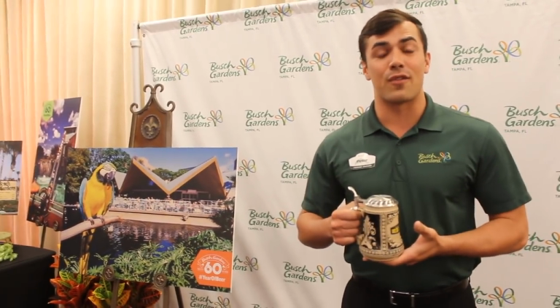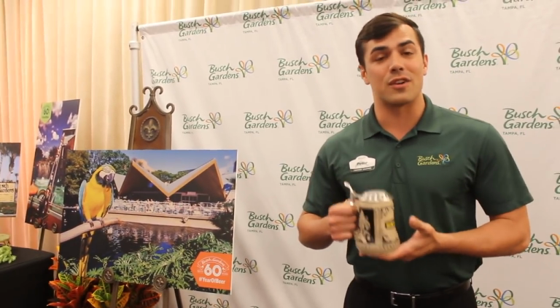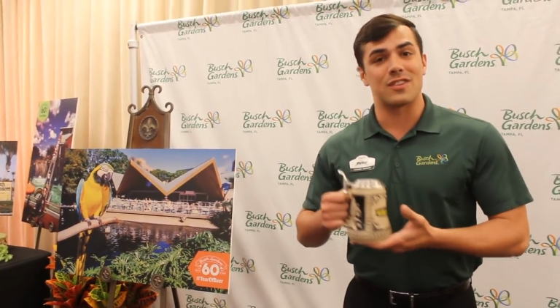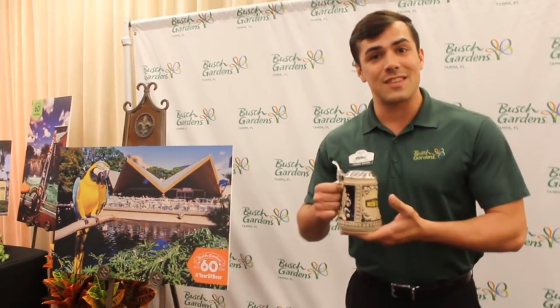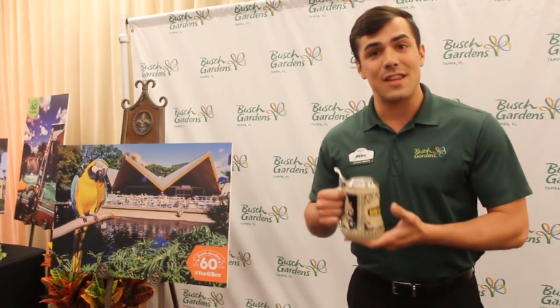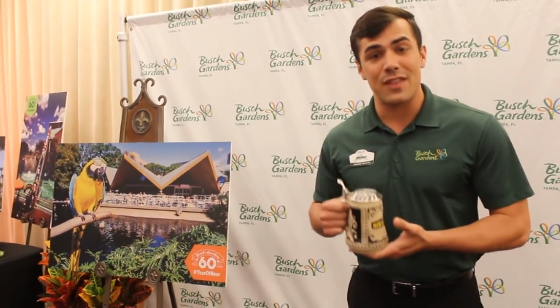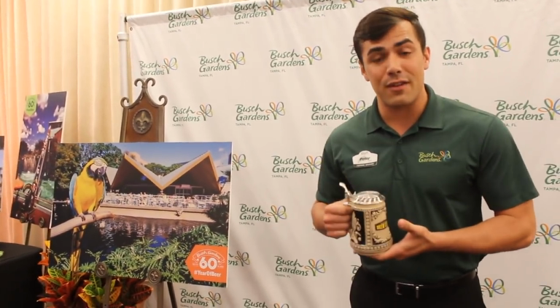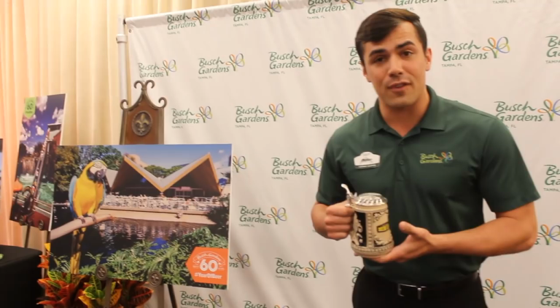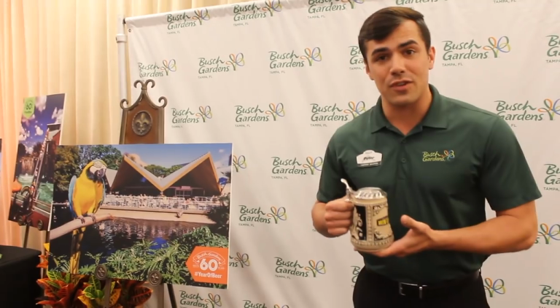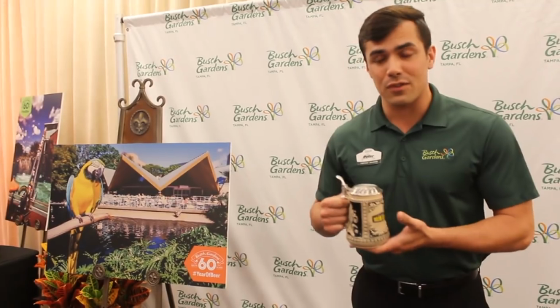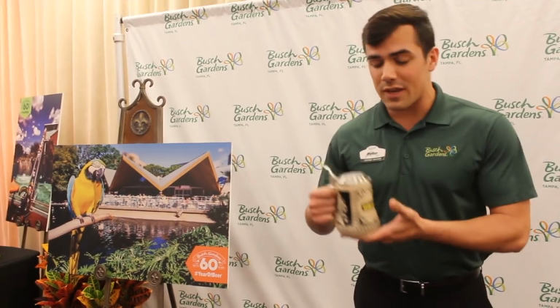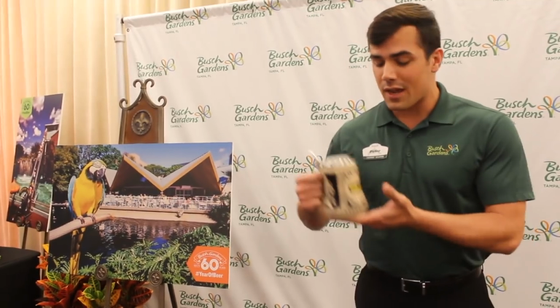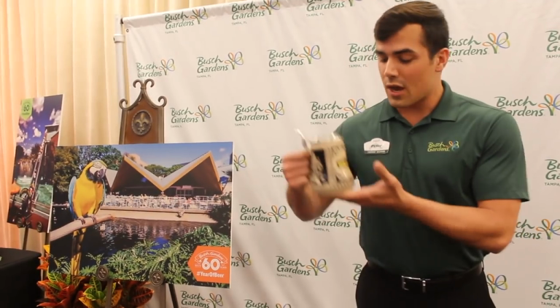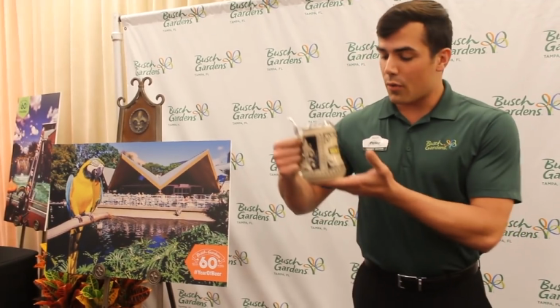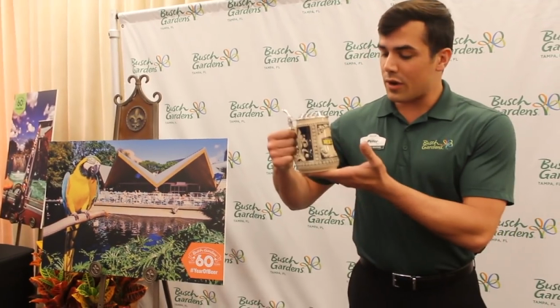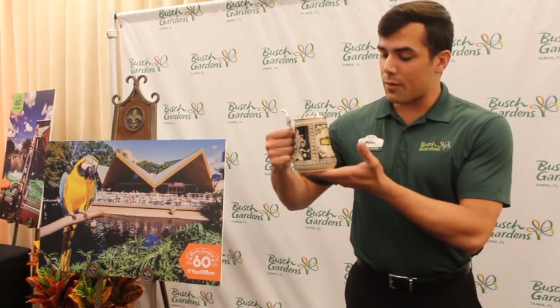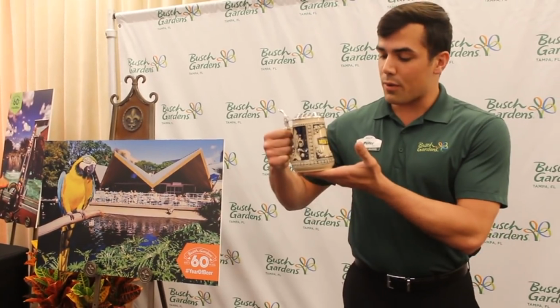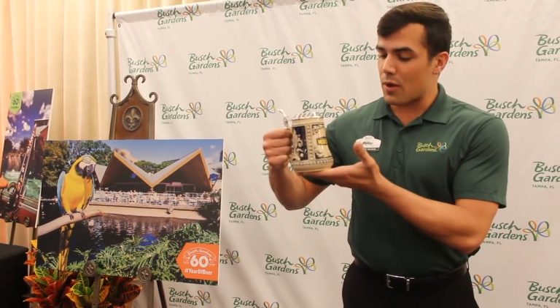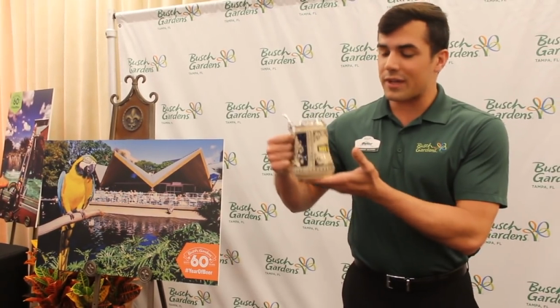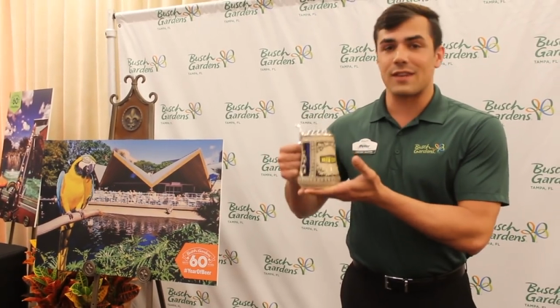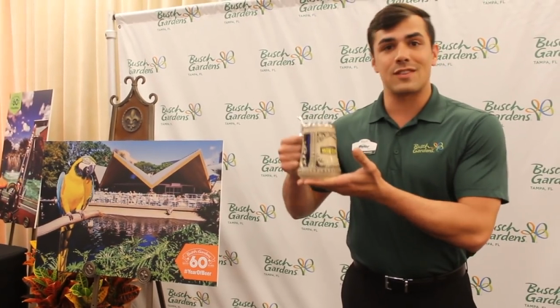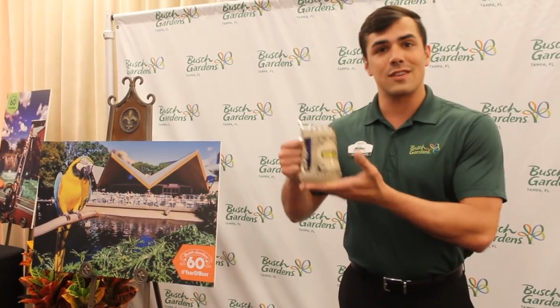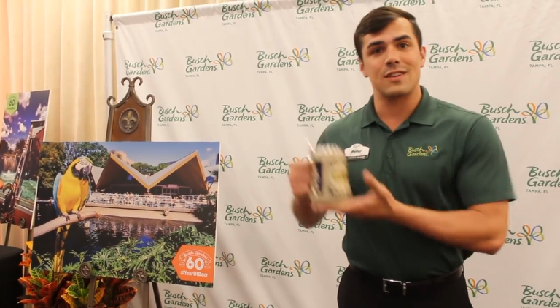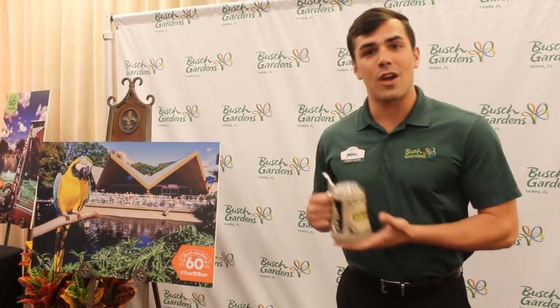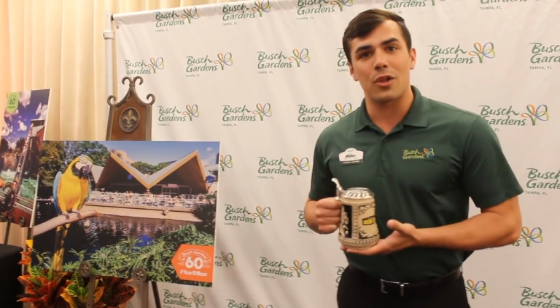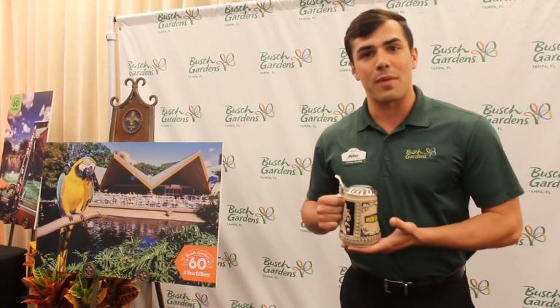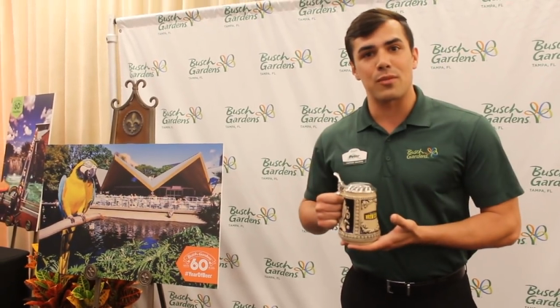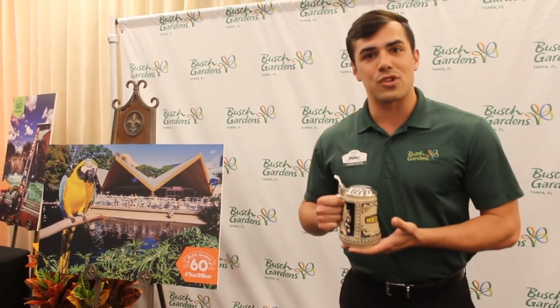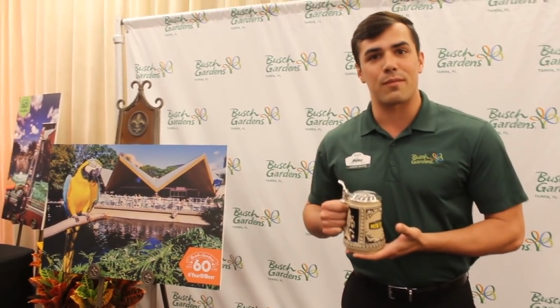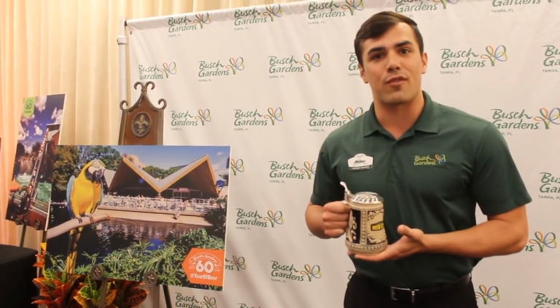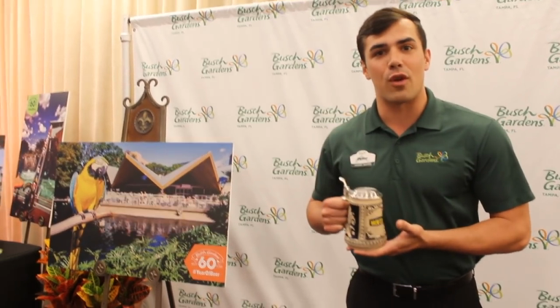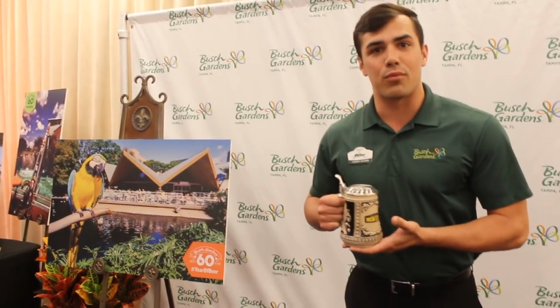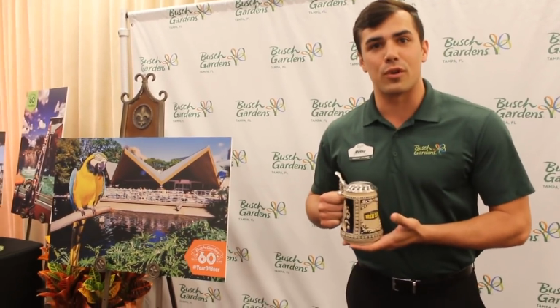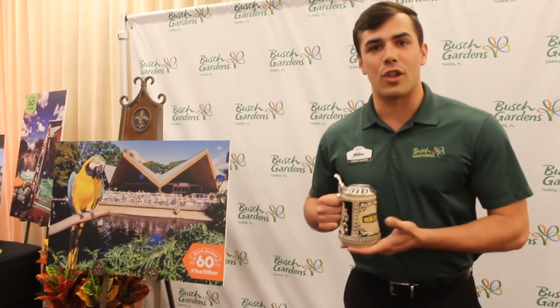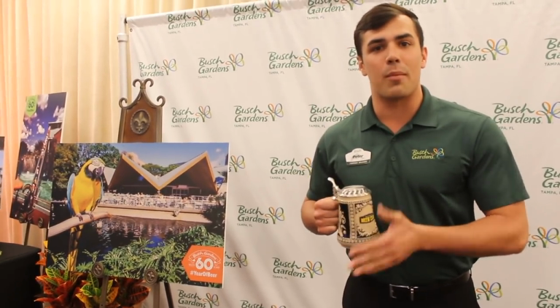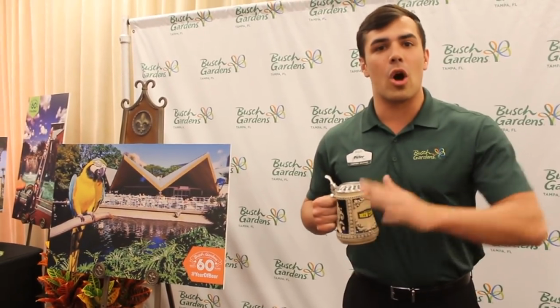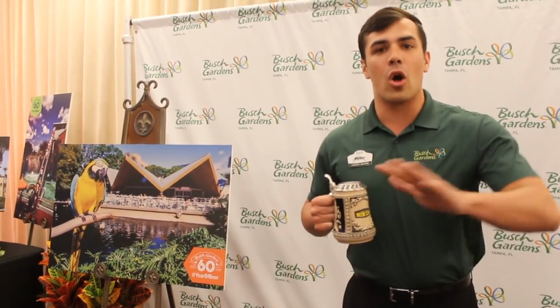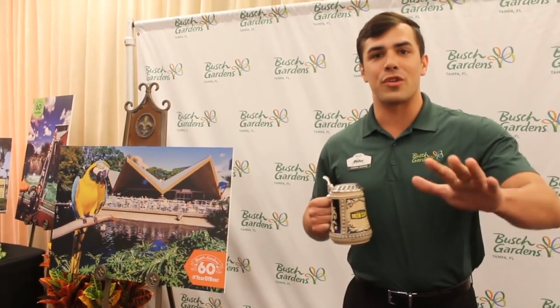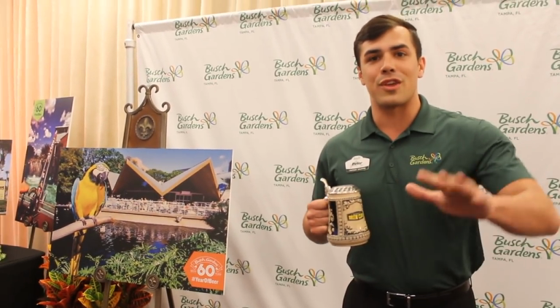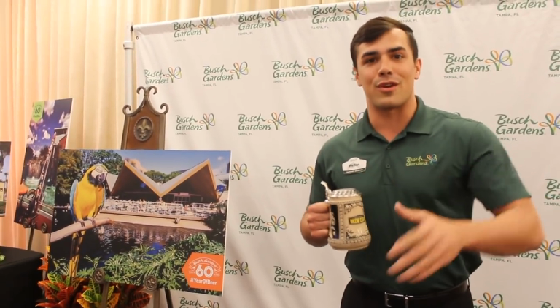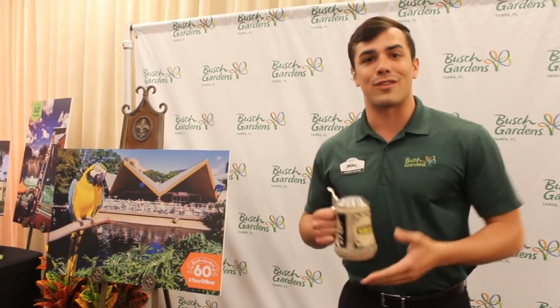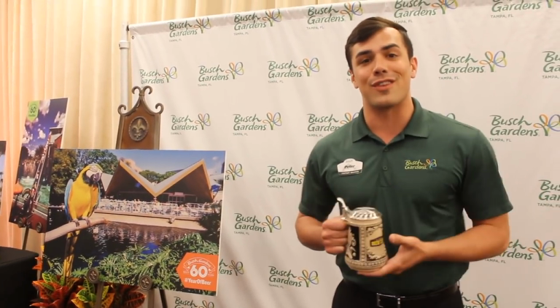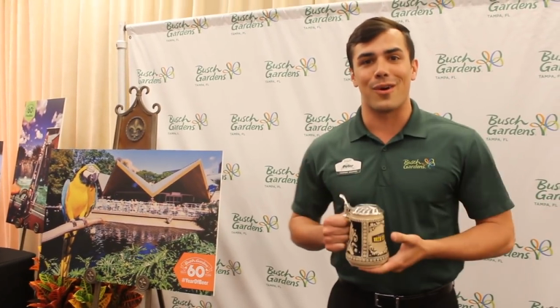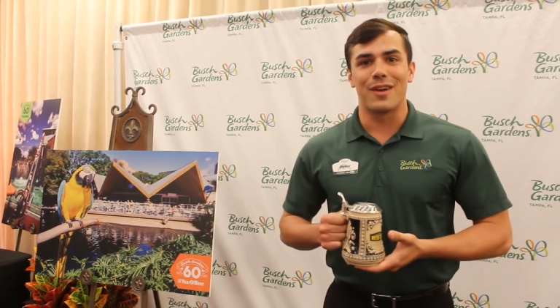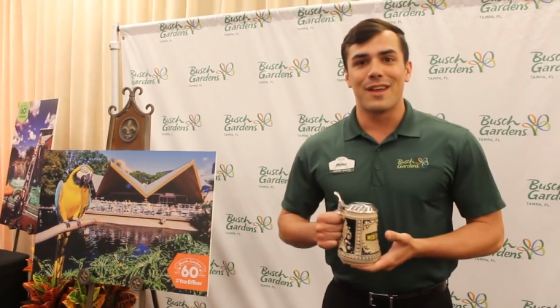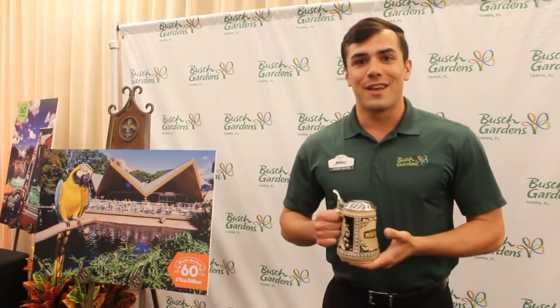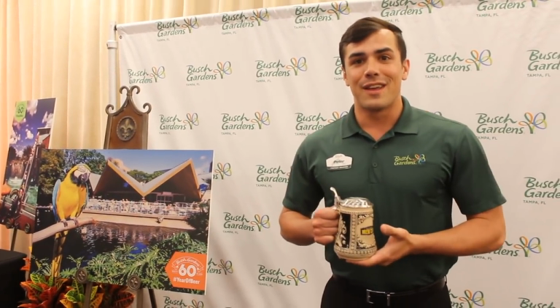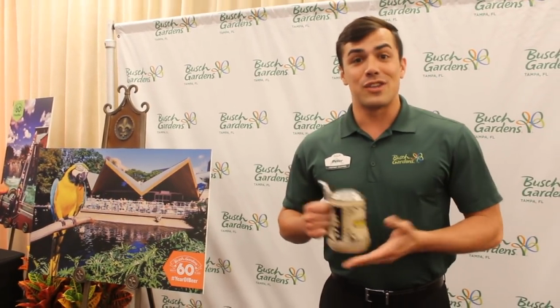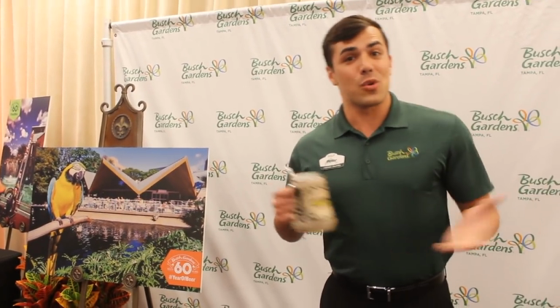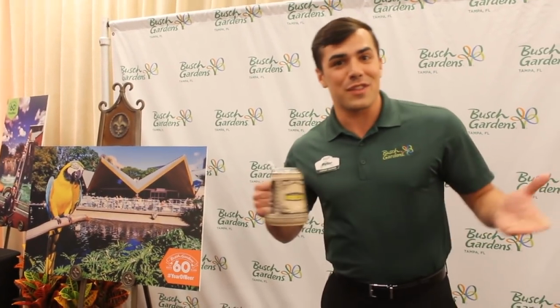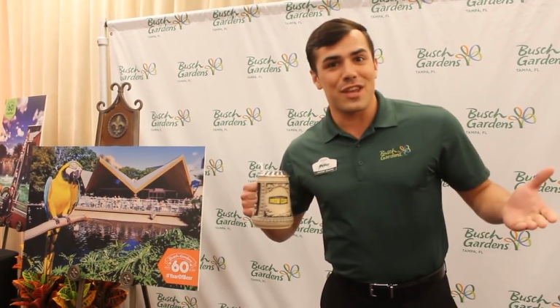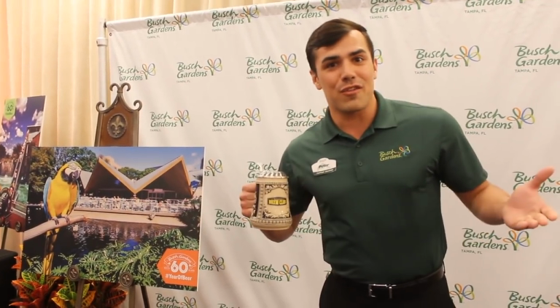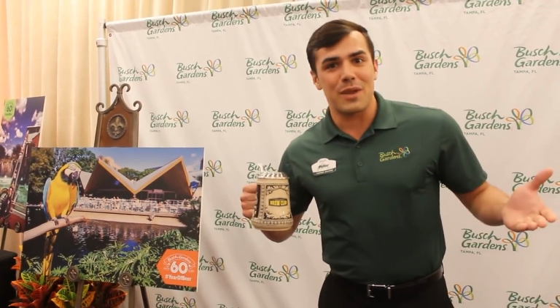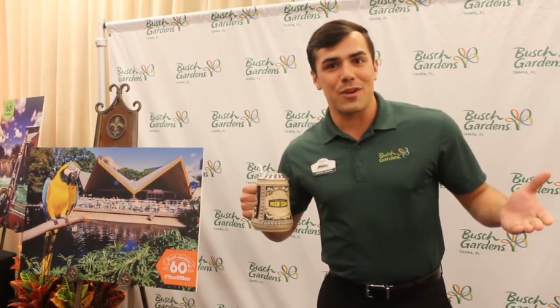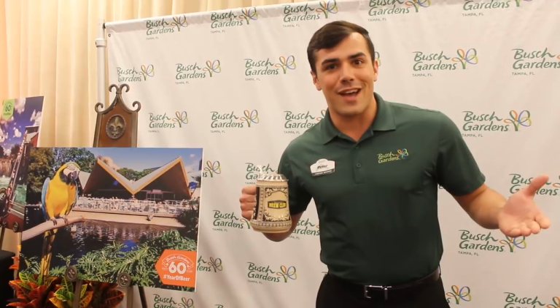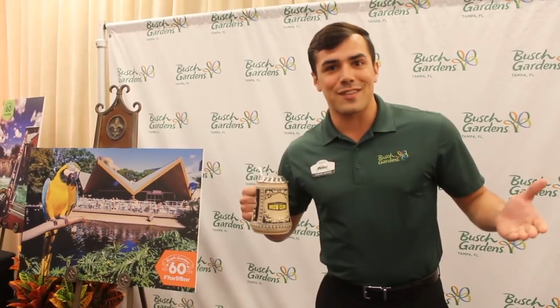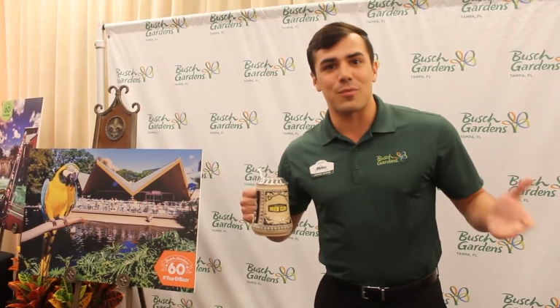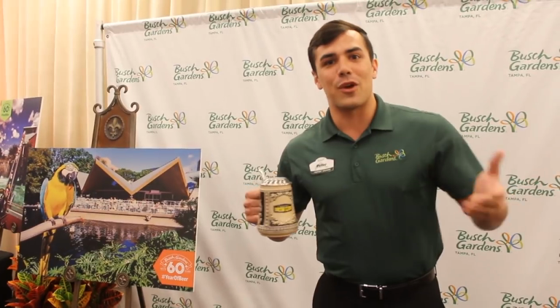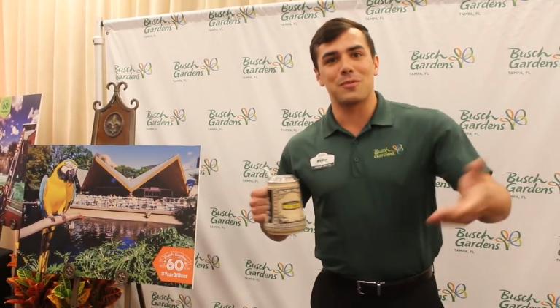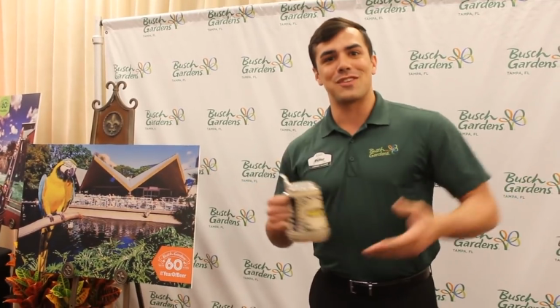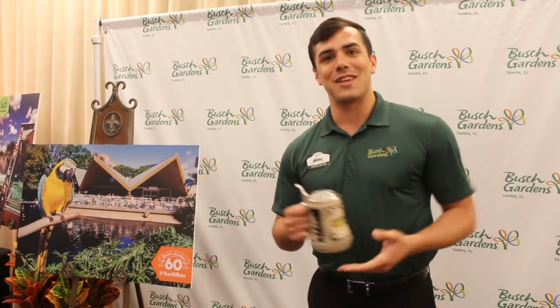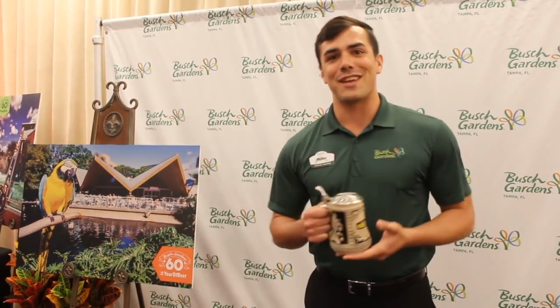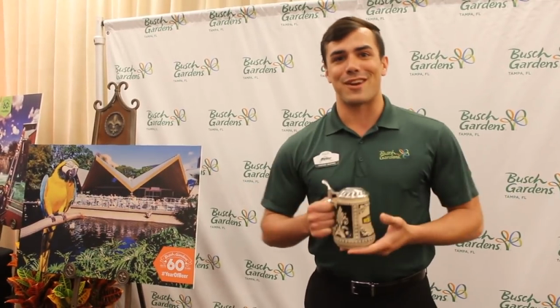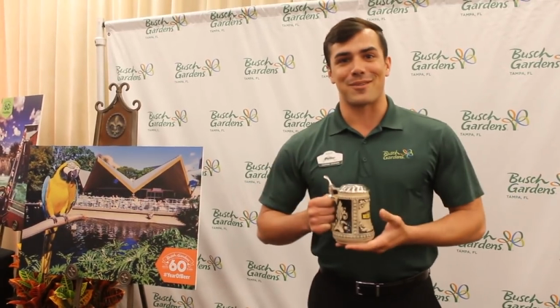For our 60th anniversary, we are promoting a $60 membership for our brew club all year. So enjoy the year of beer, and we hope to see you here.